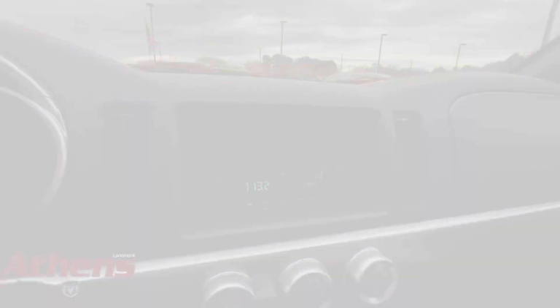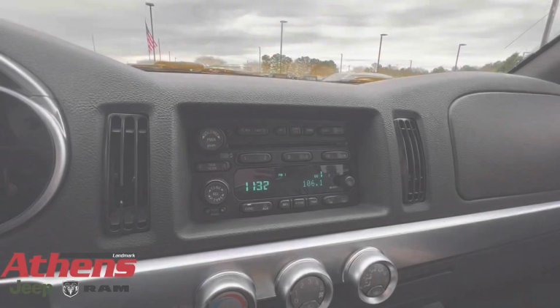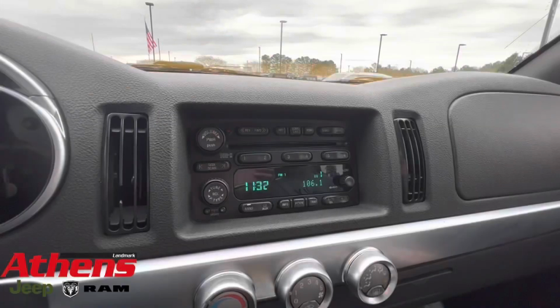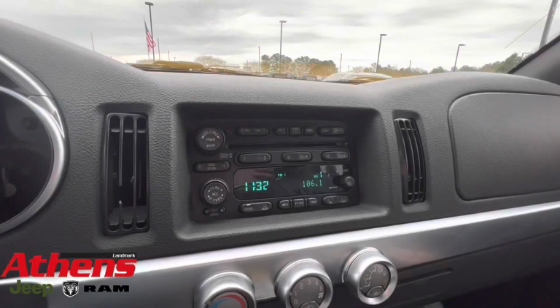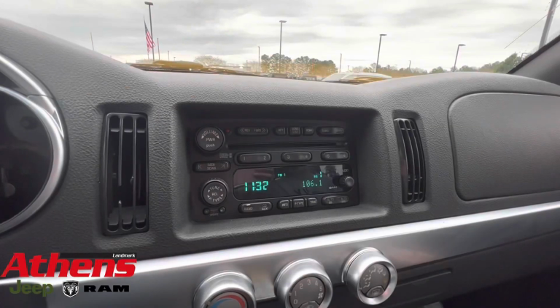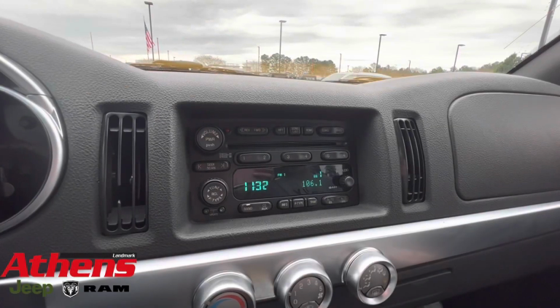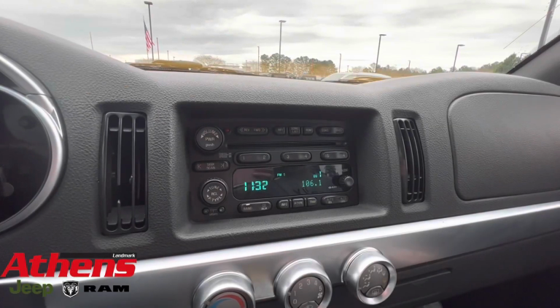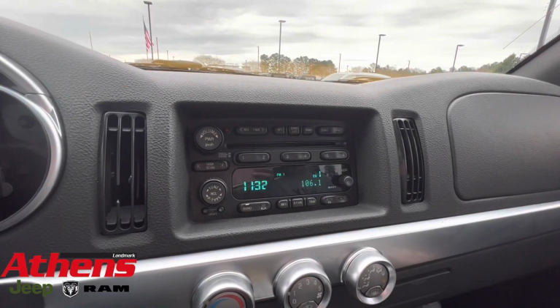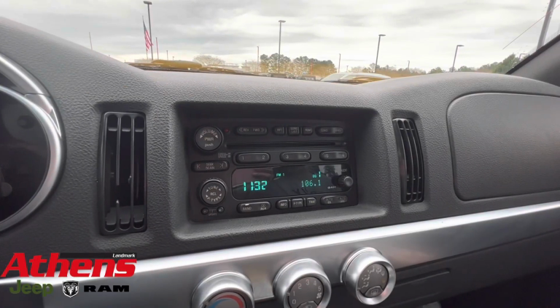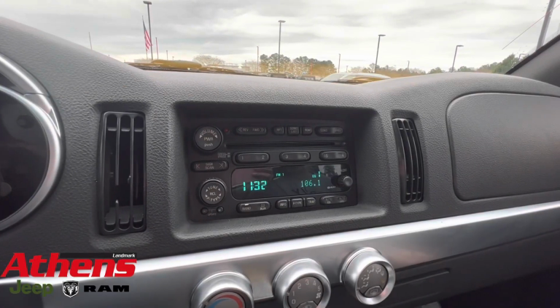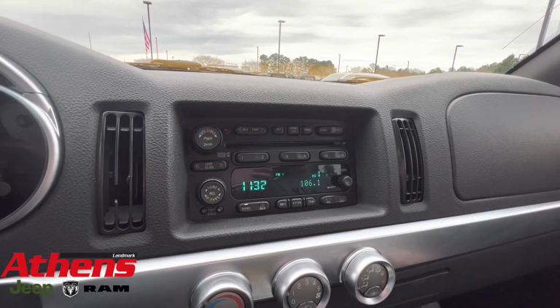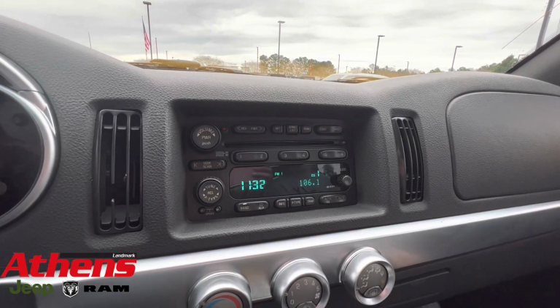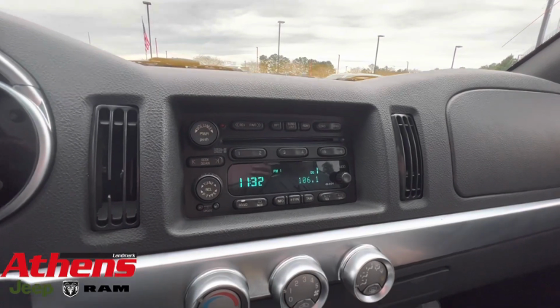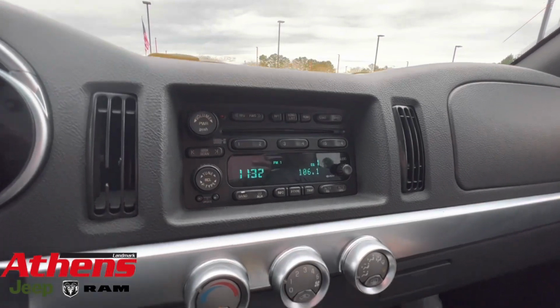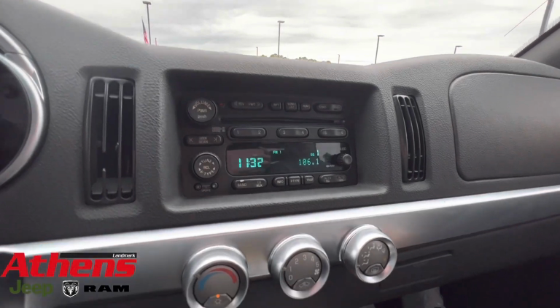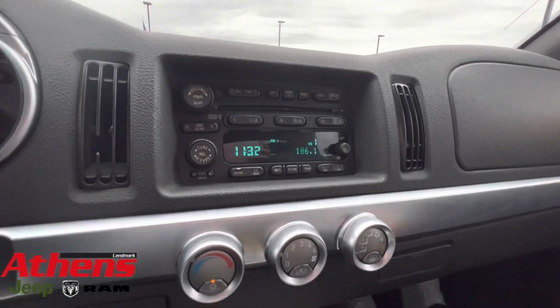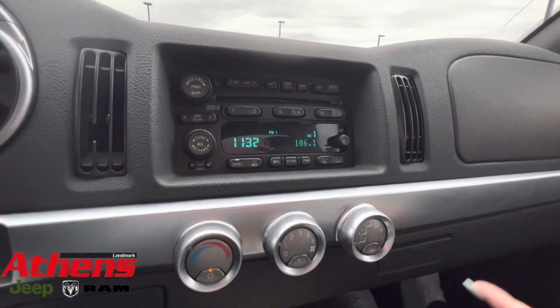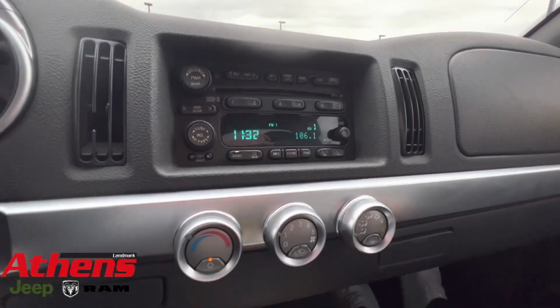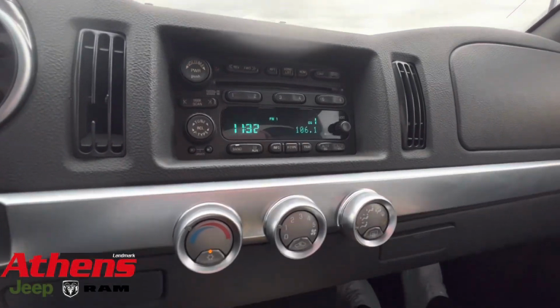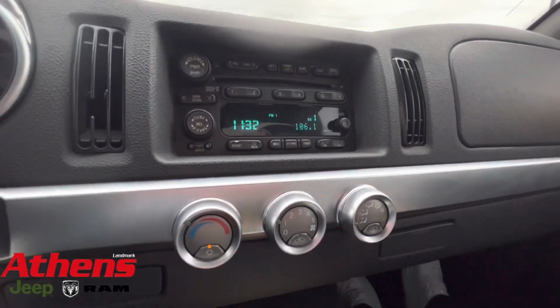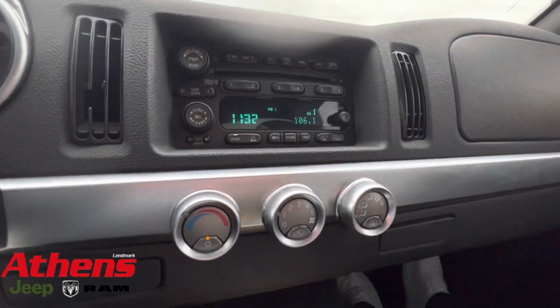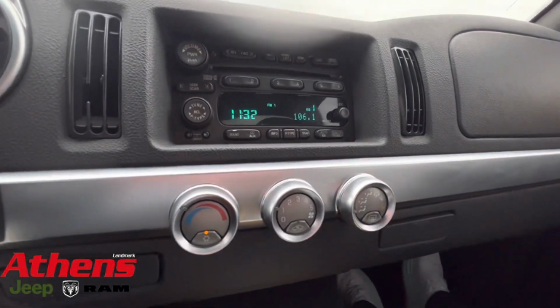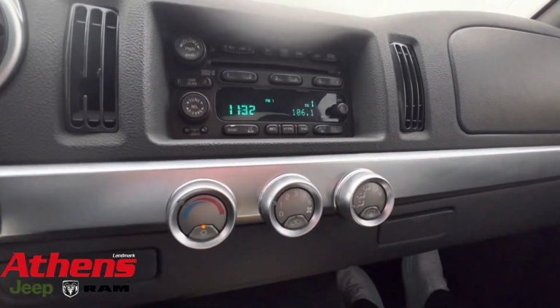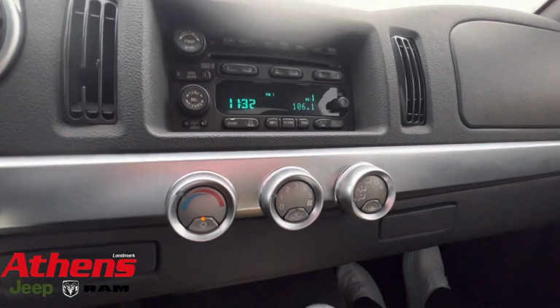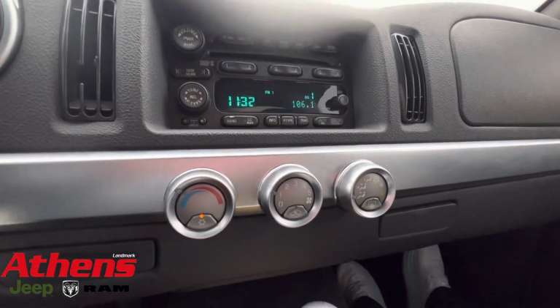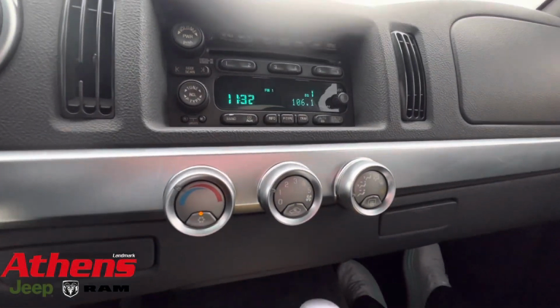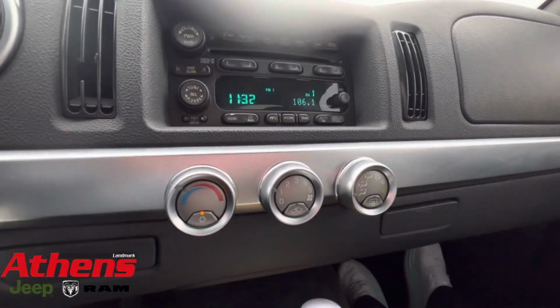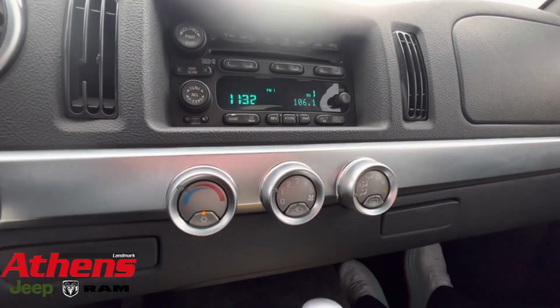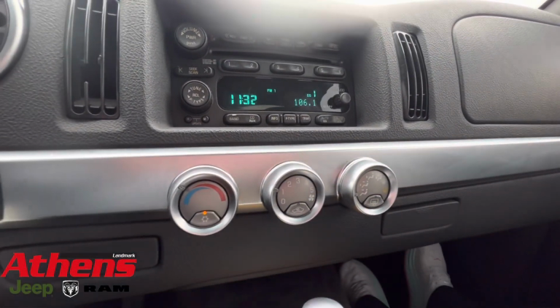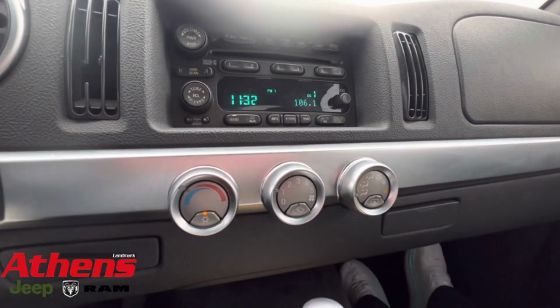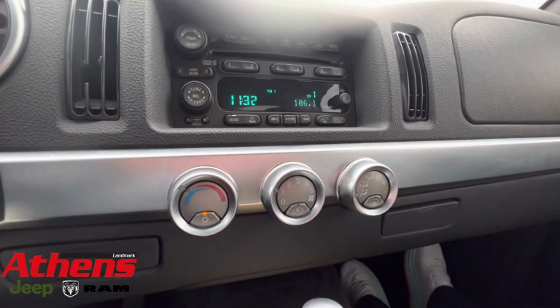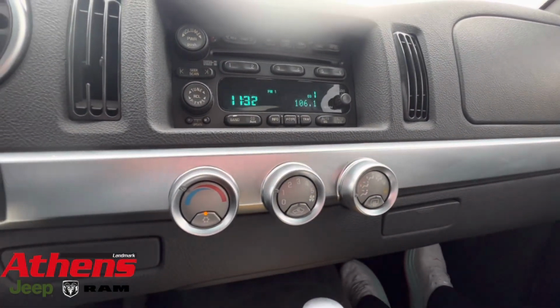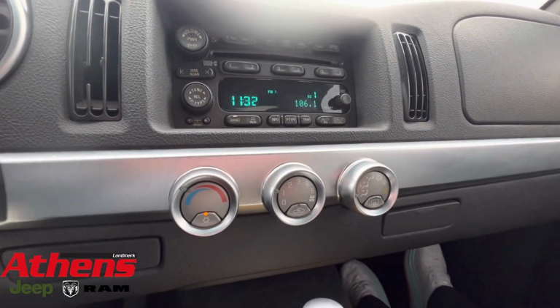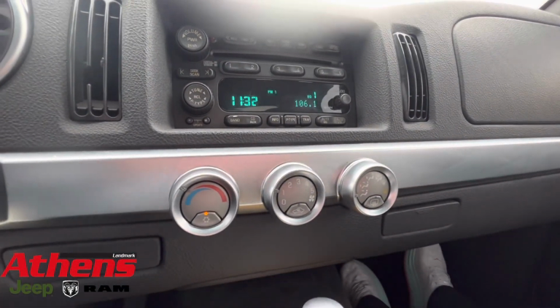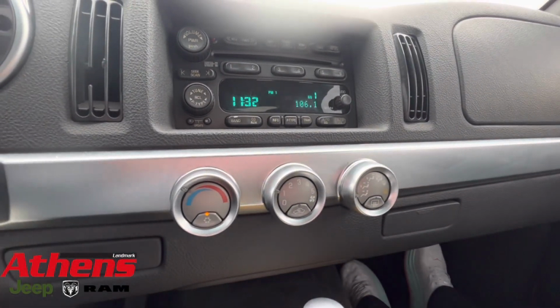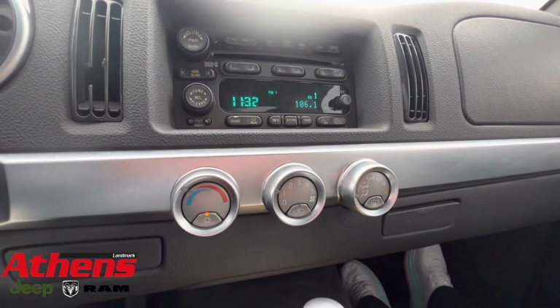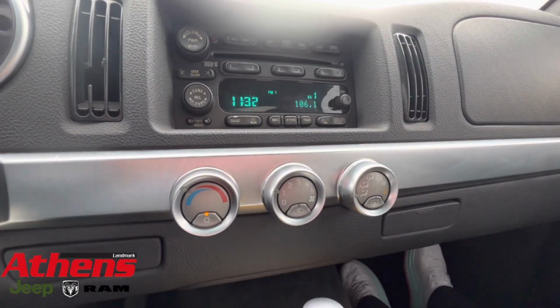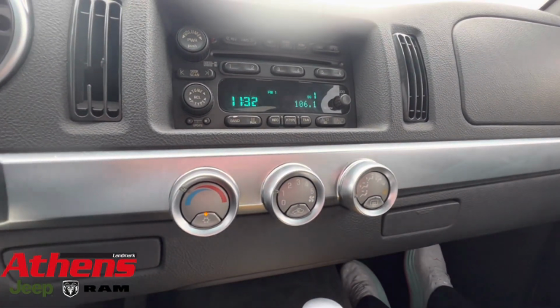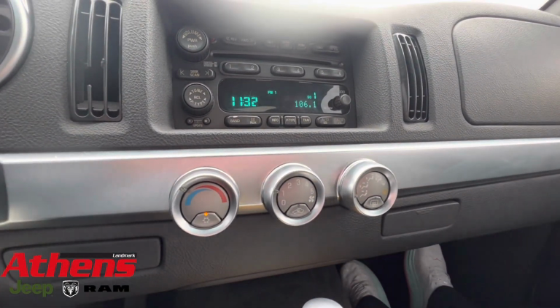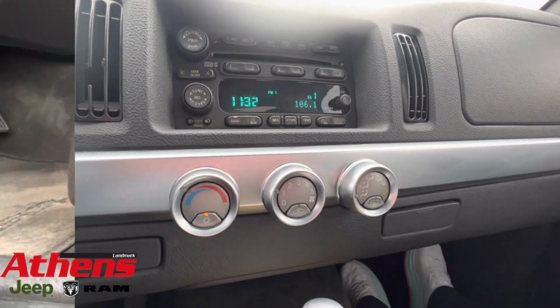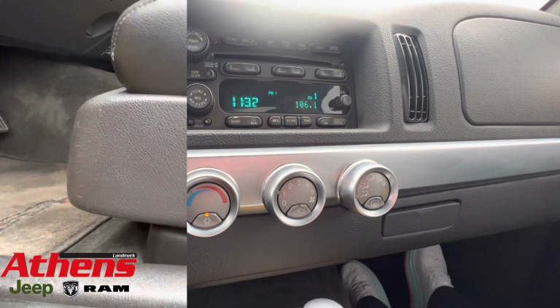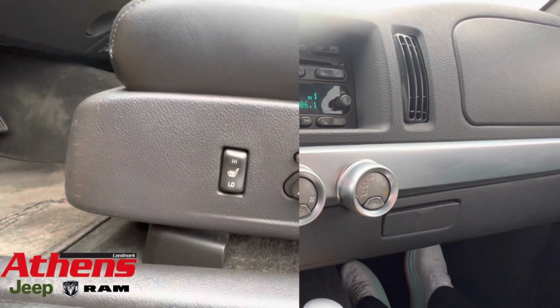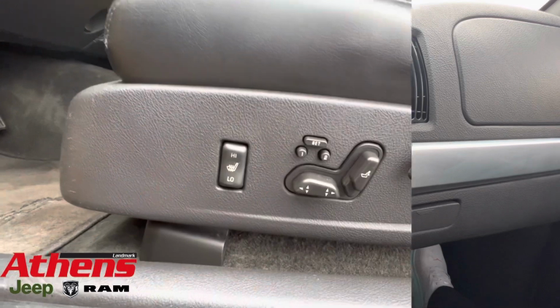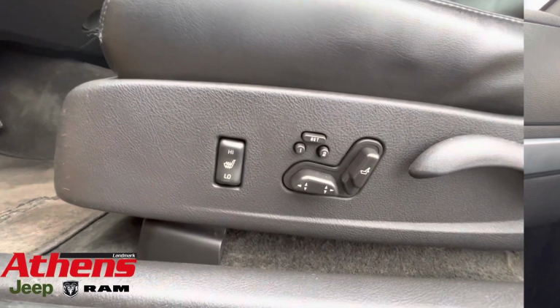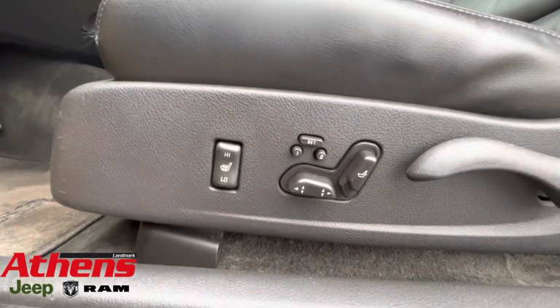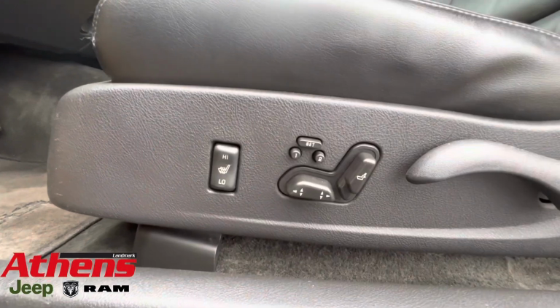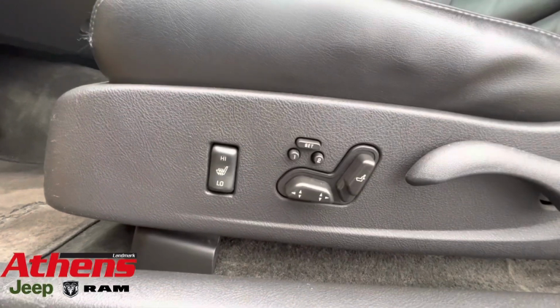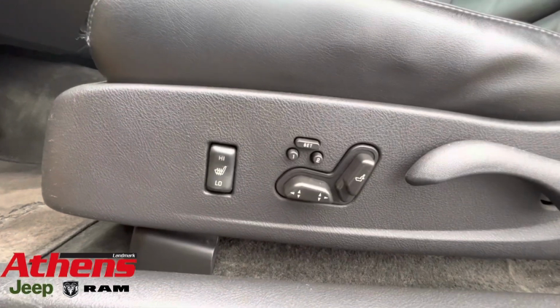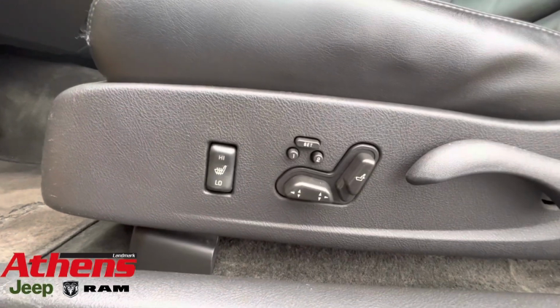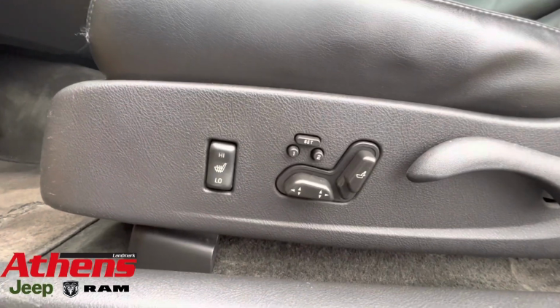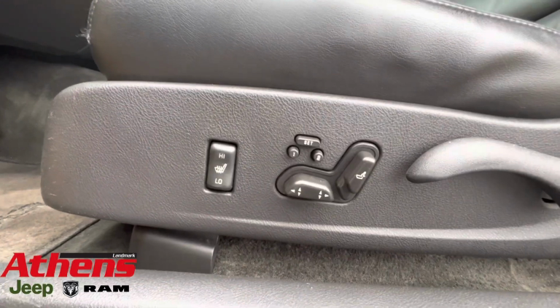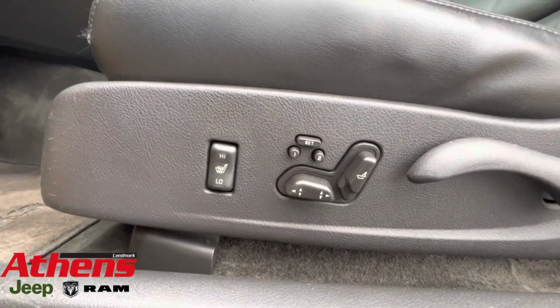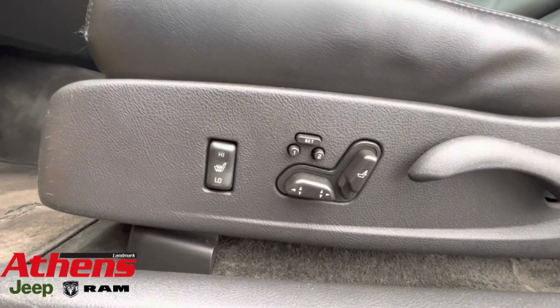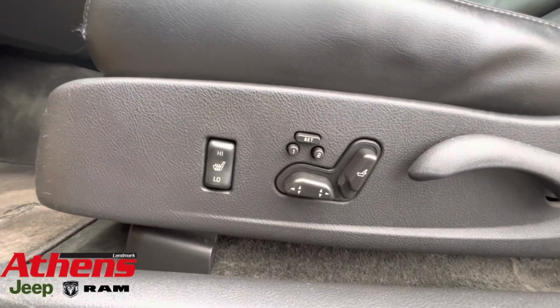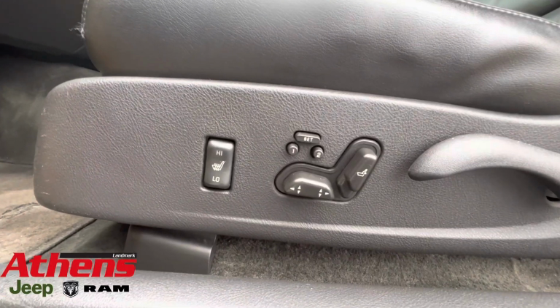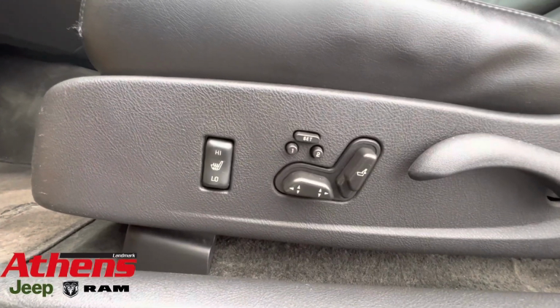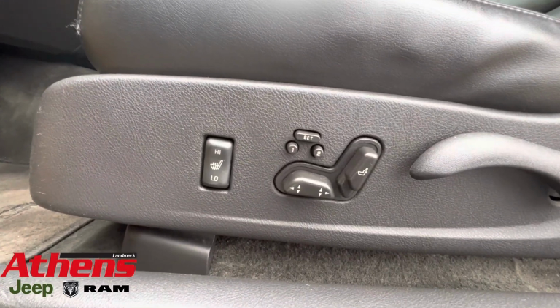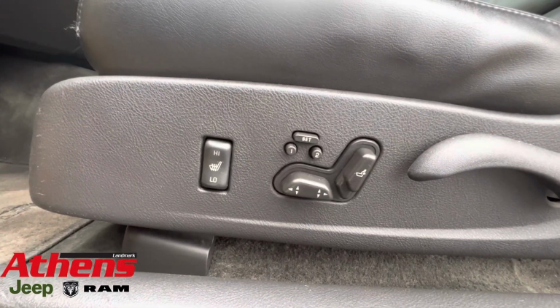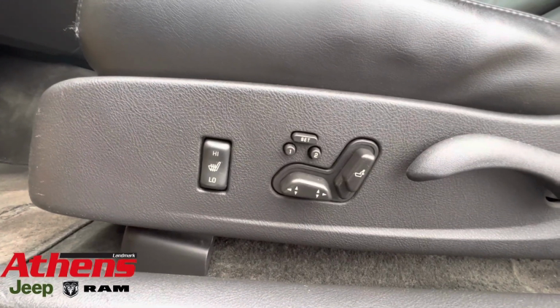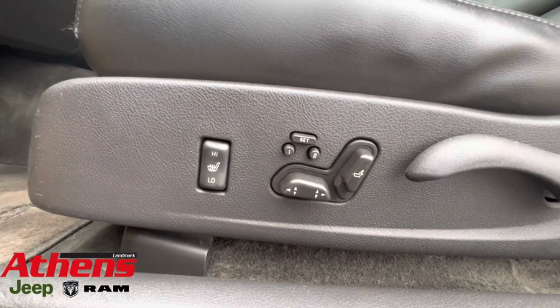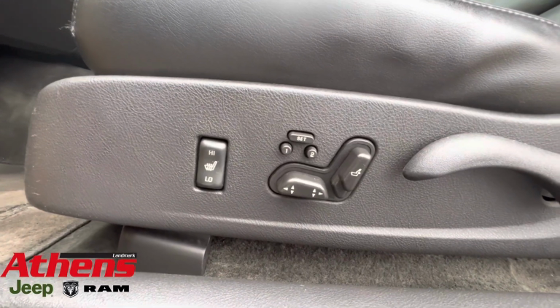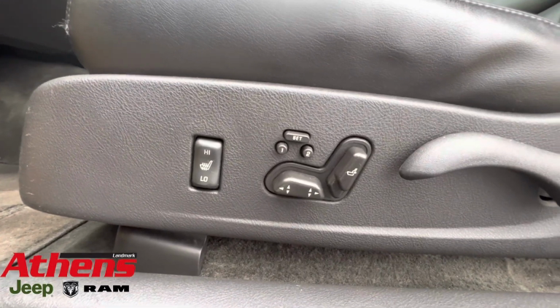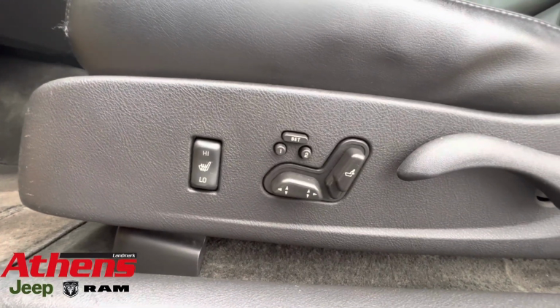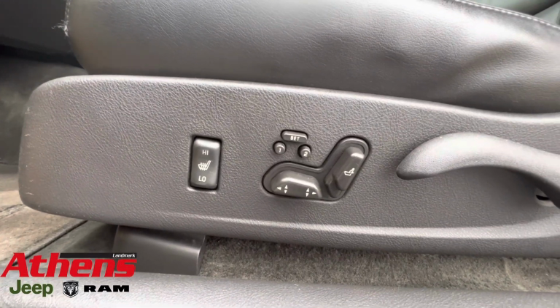Right here is your radio and right under it is your air conditioning controls. It has memory seating and heated seats.